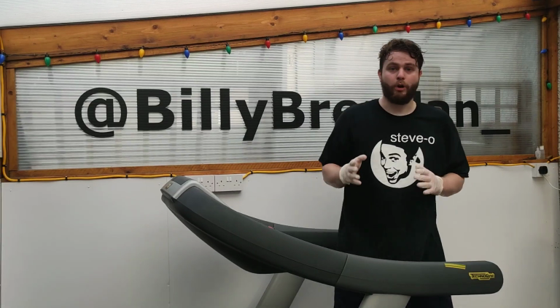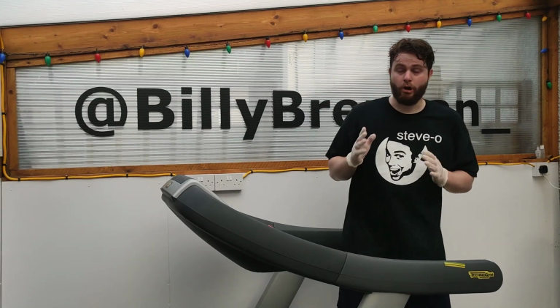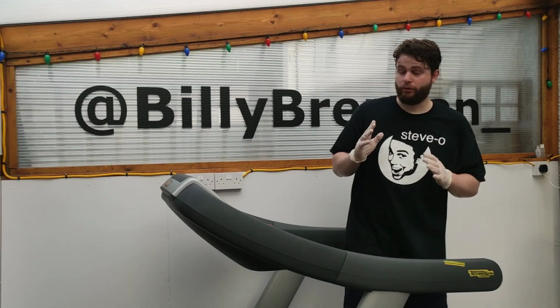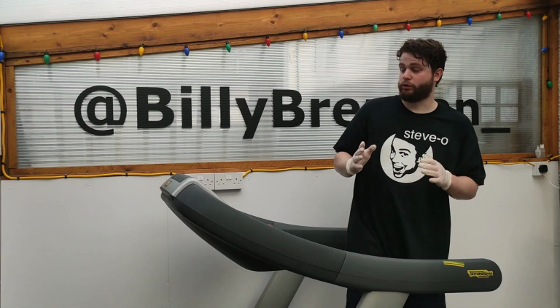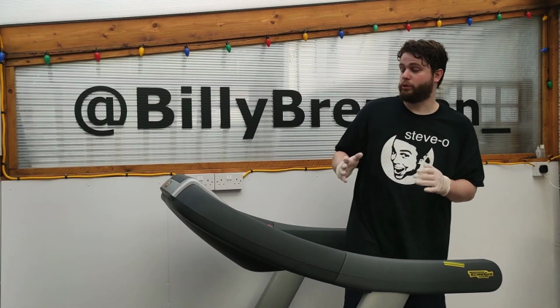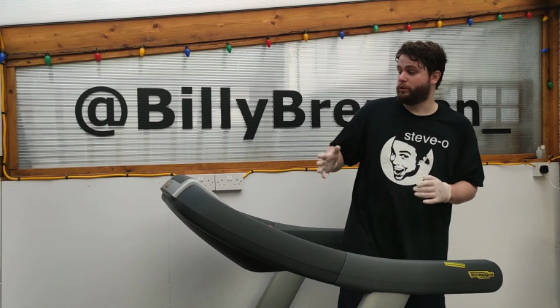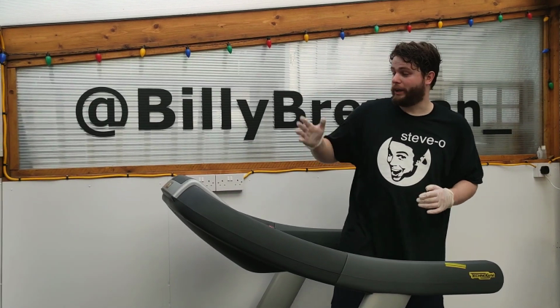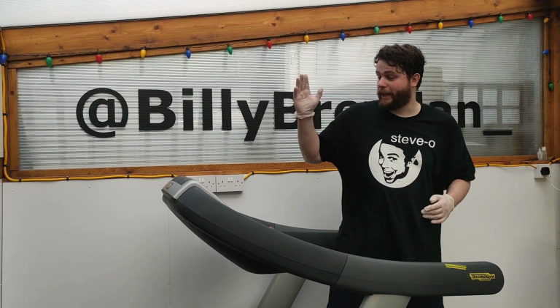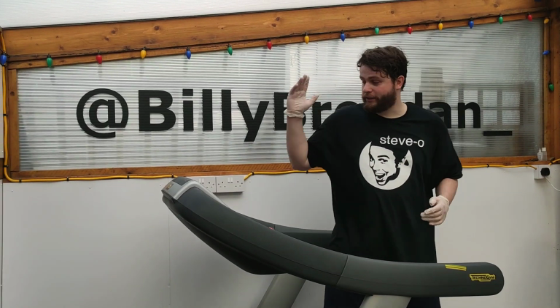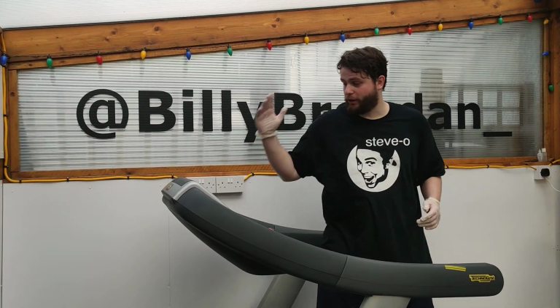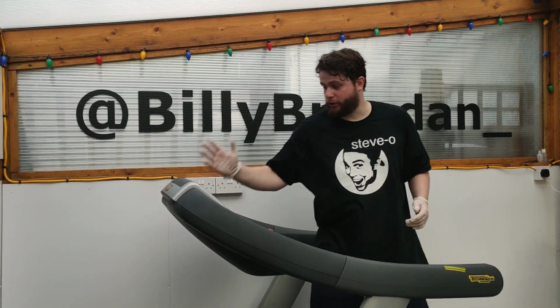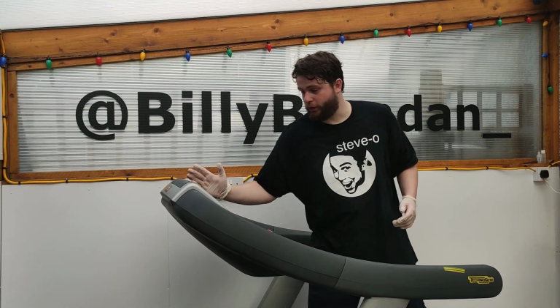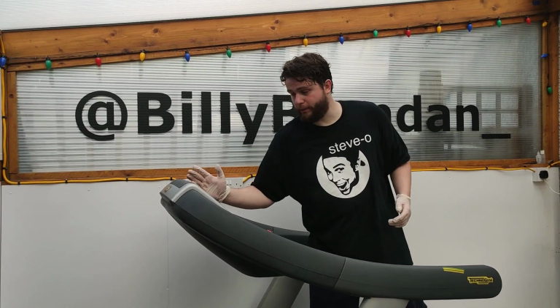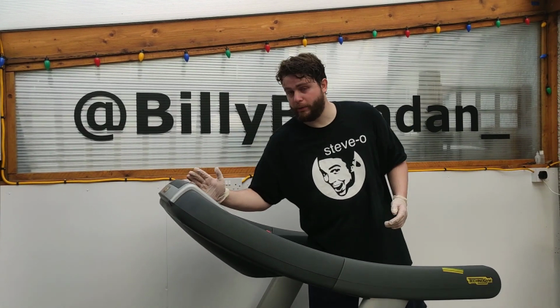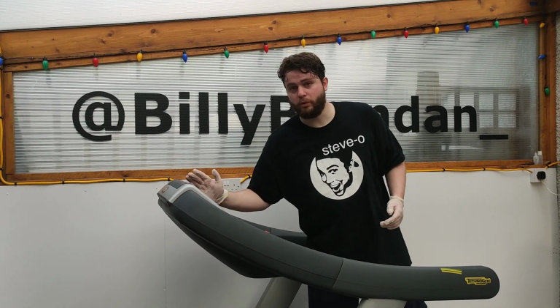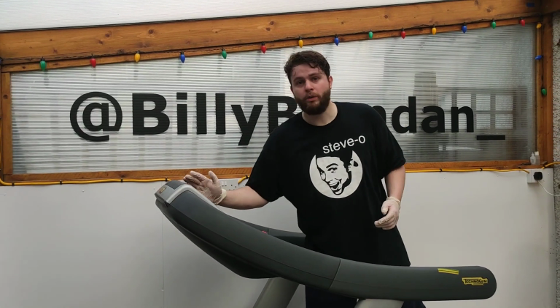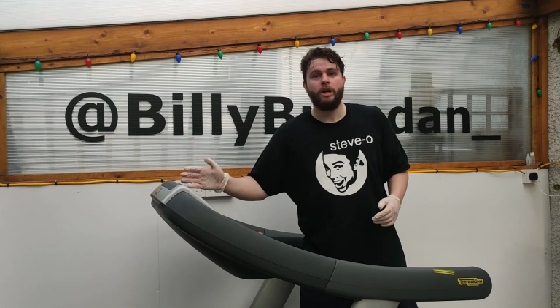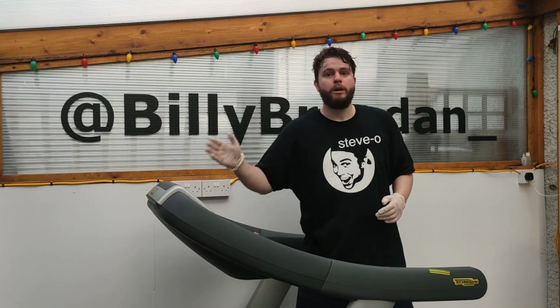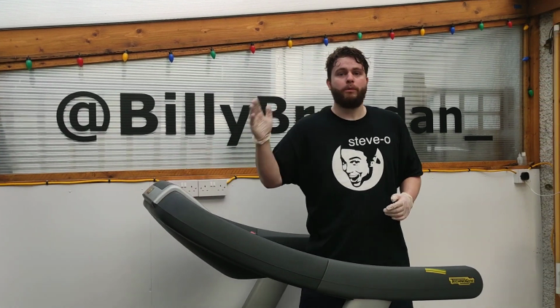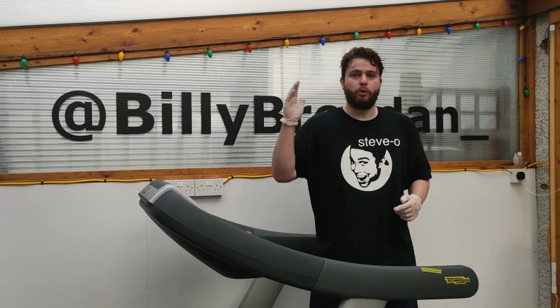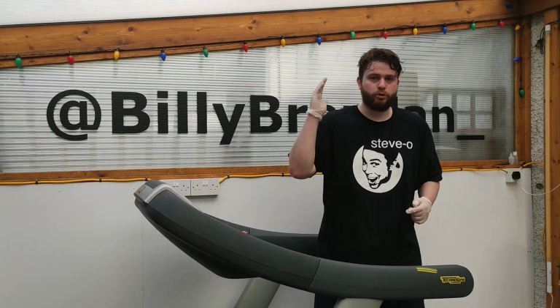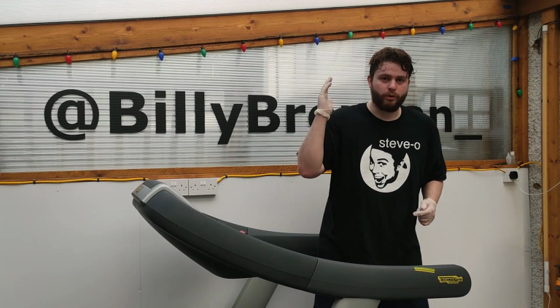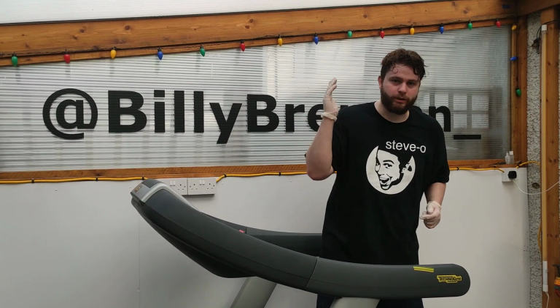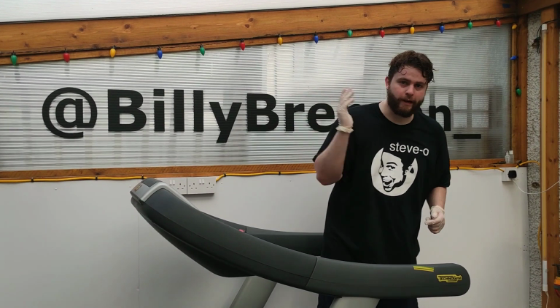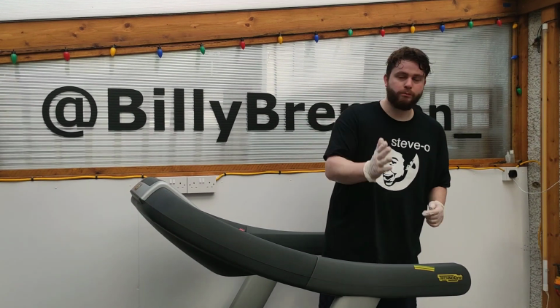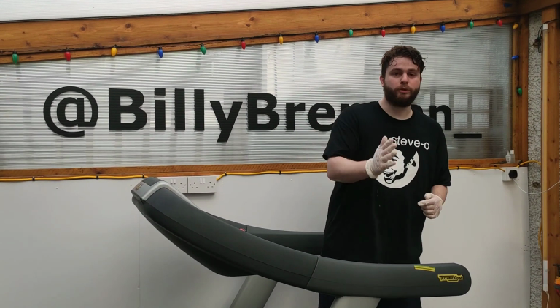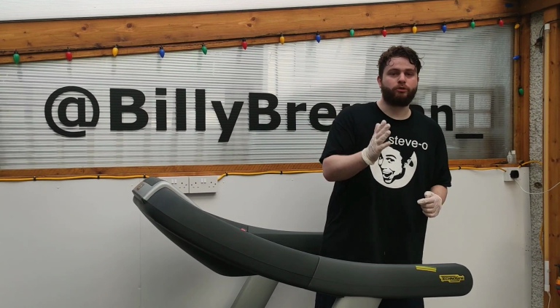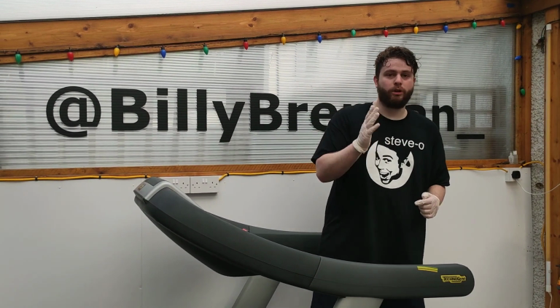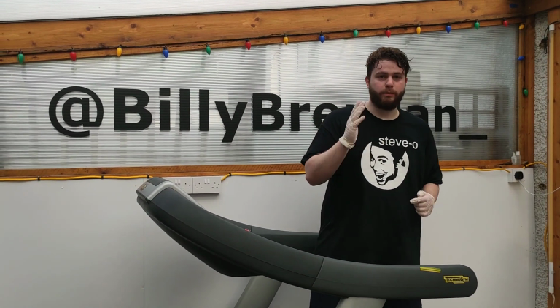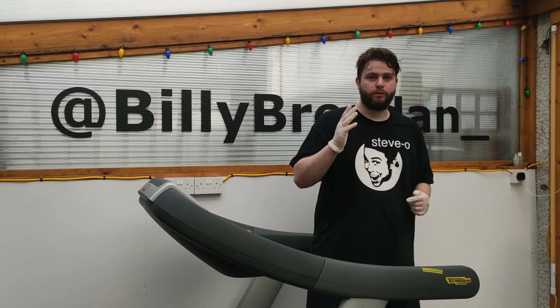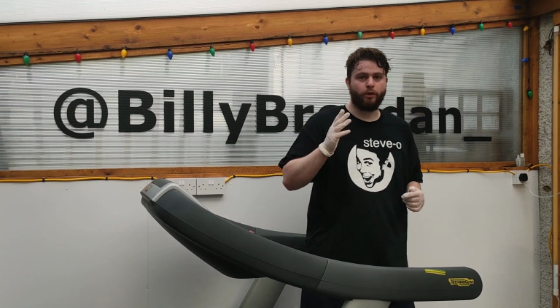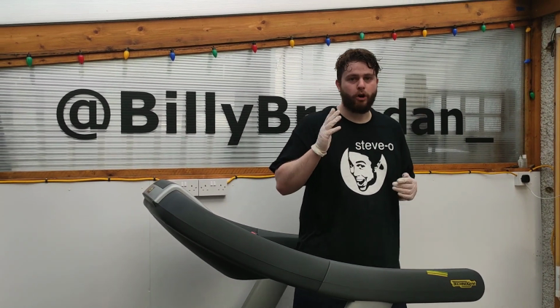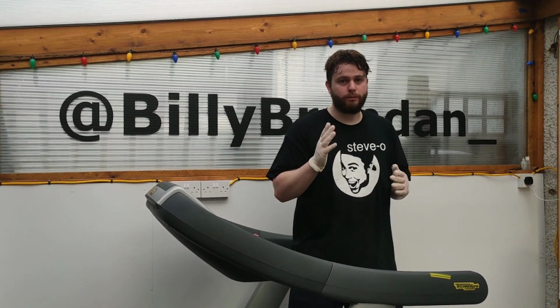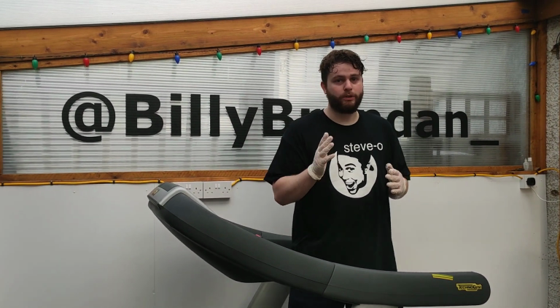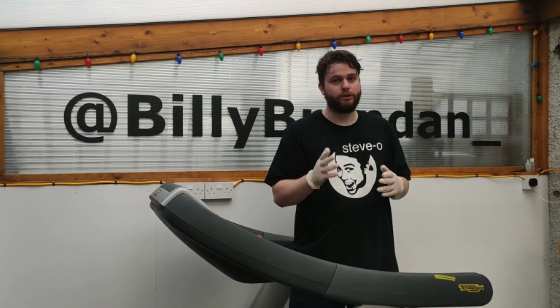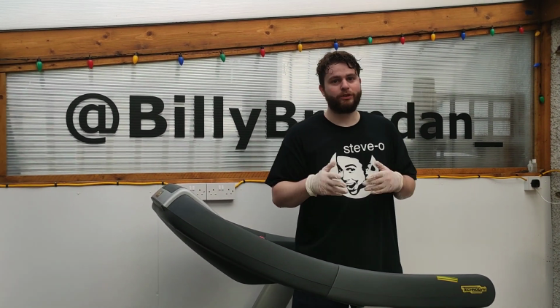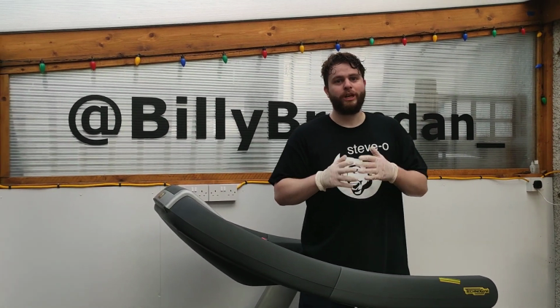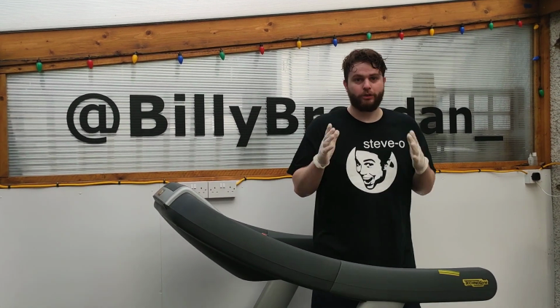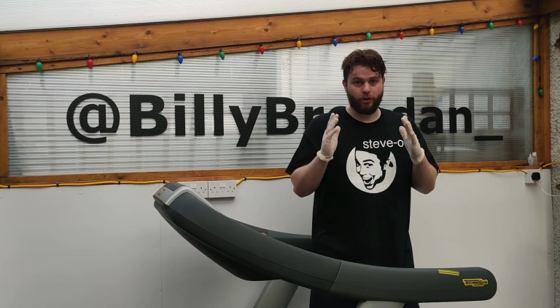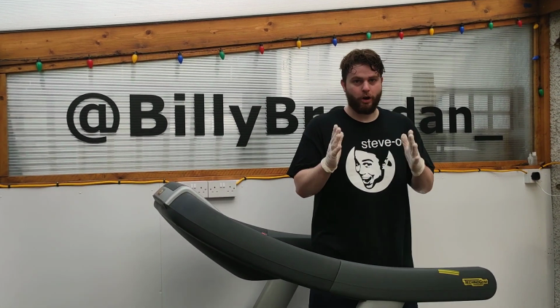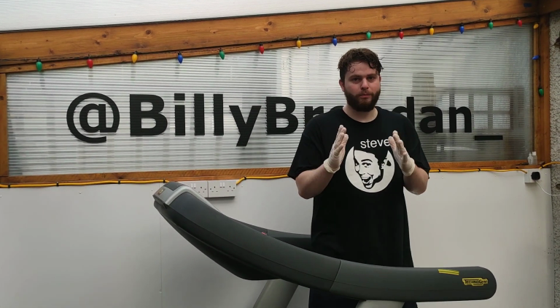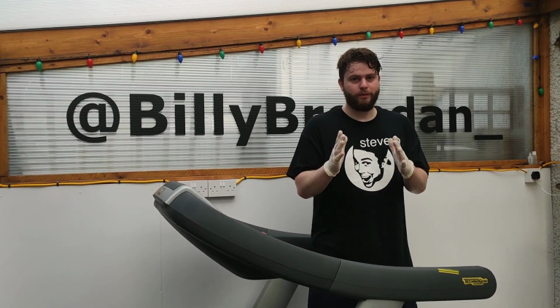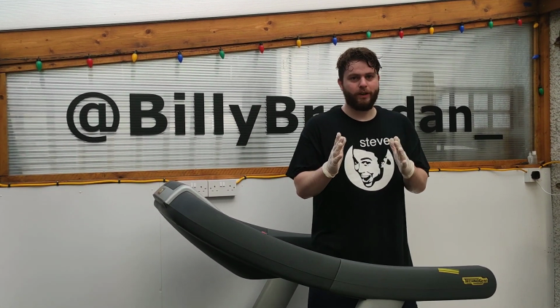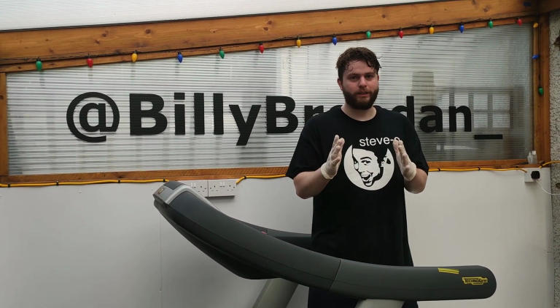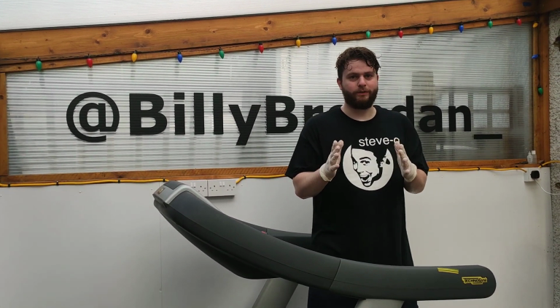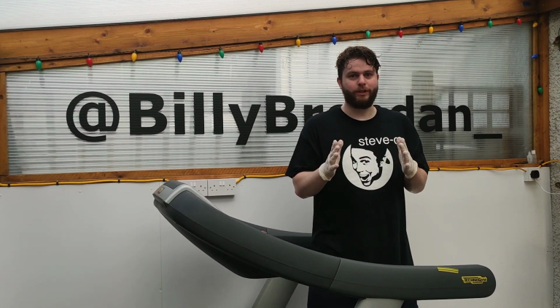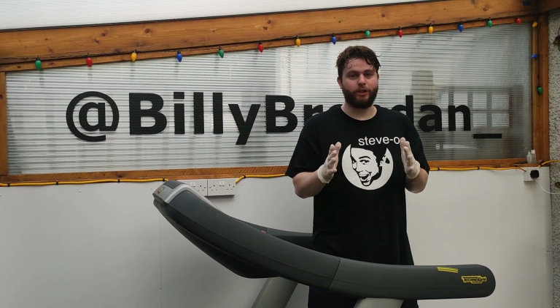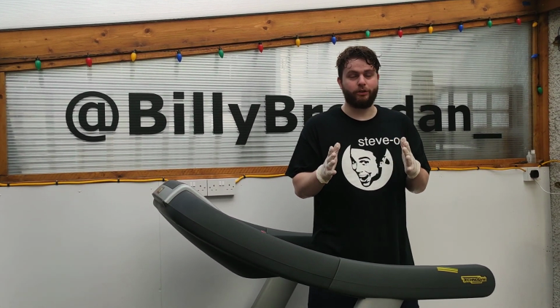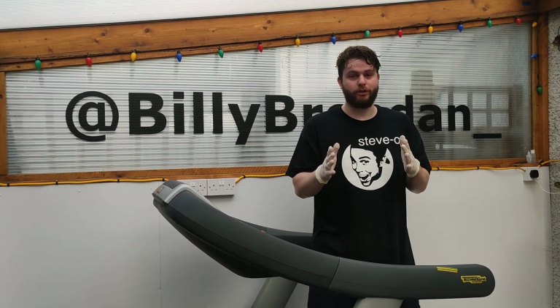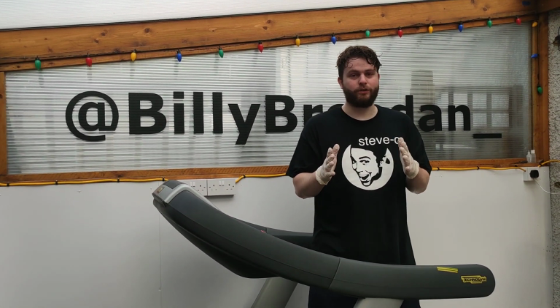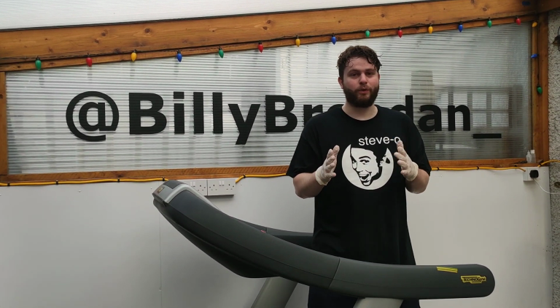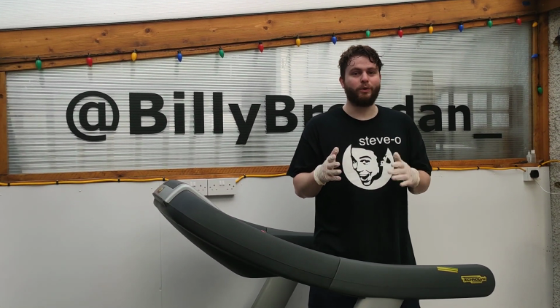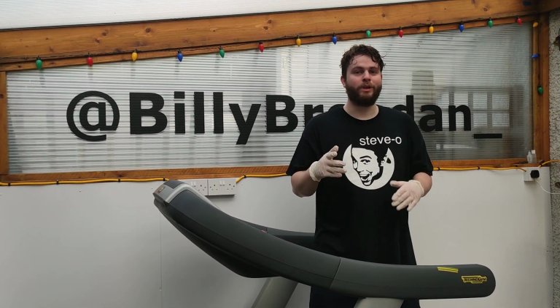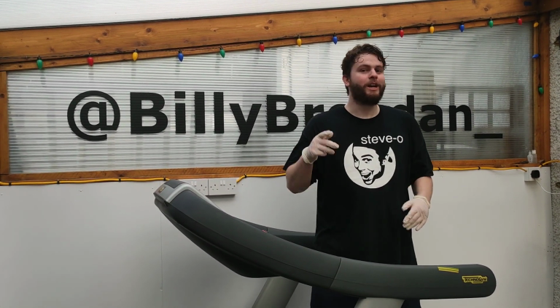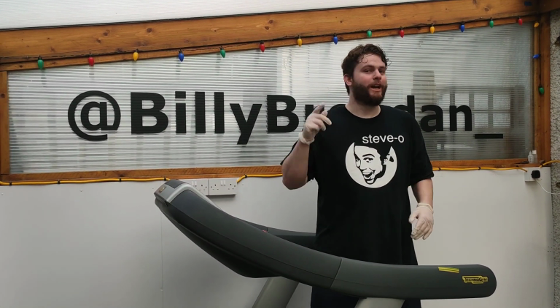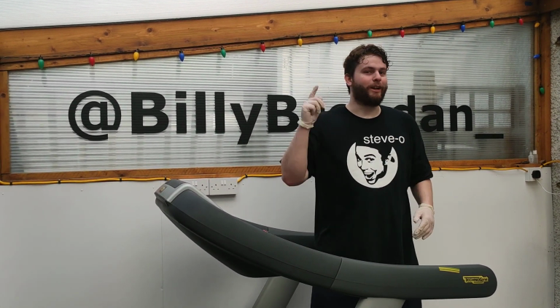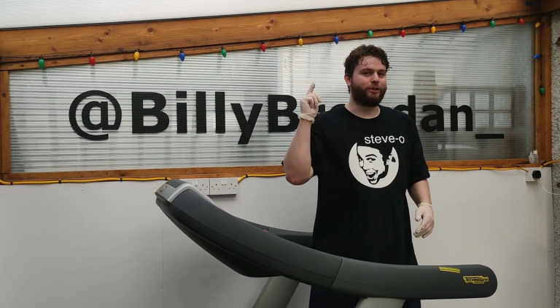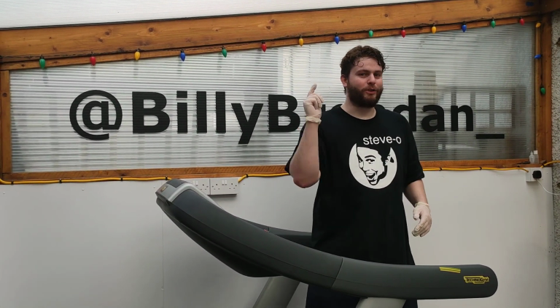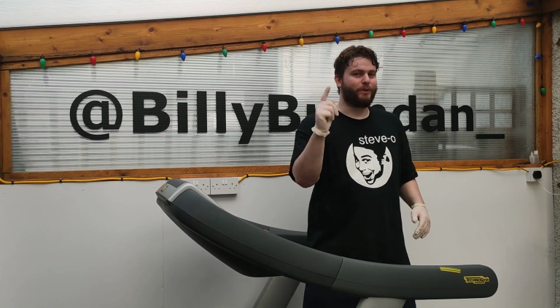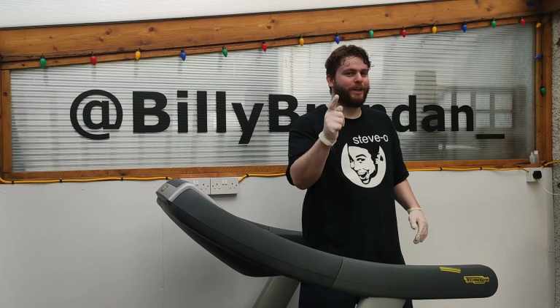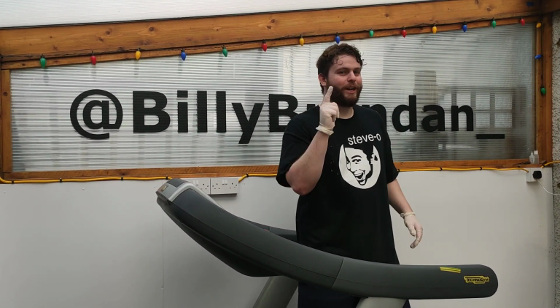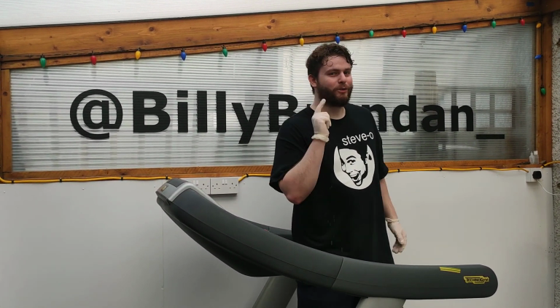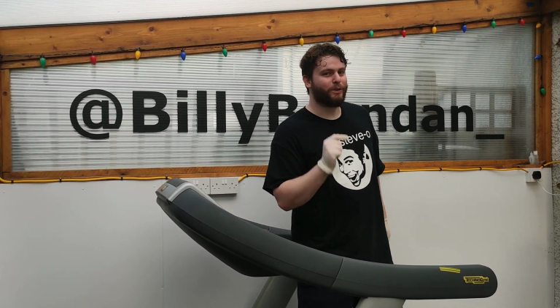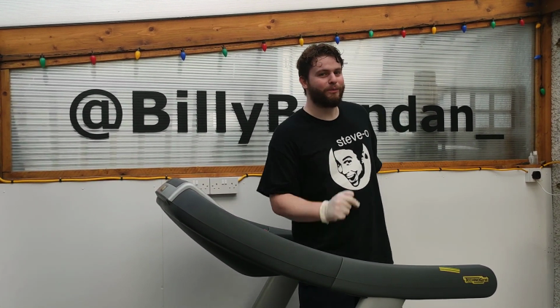Overall, an excellent treadmill but also a terrible treadmill for home use. I hope you found this video useful and I'll see you in the next one.